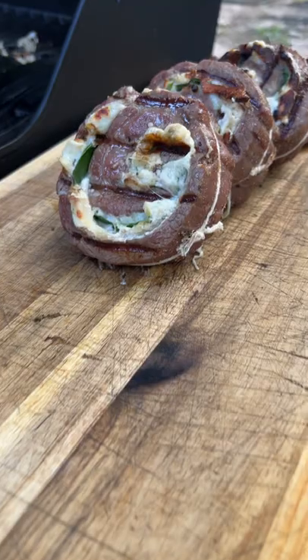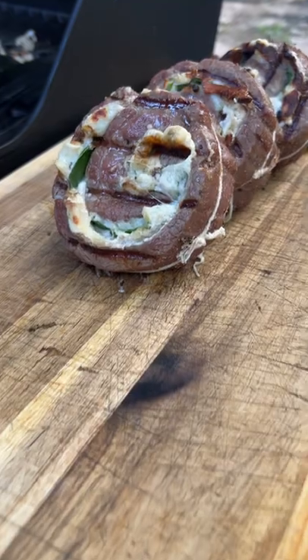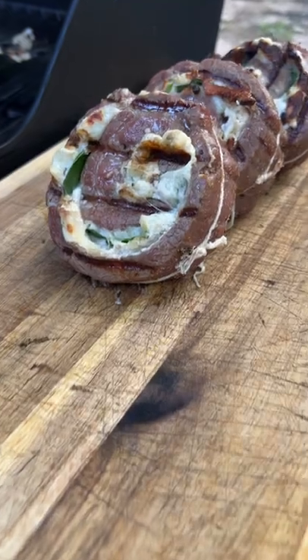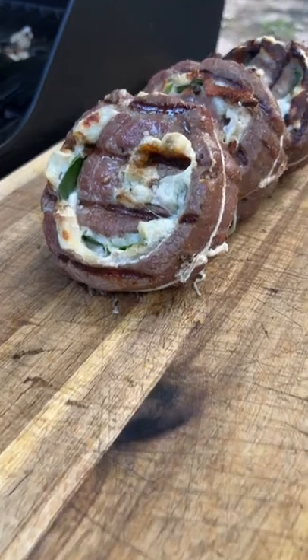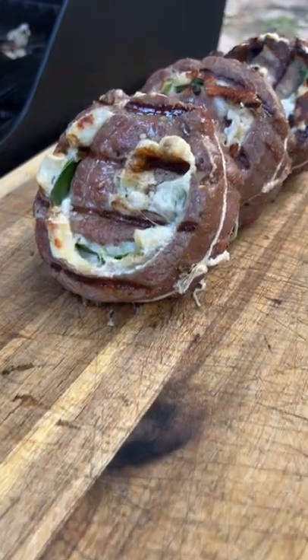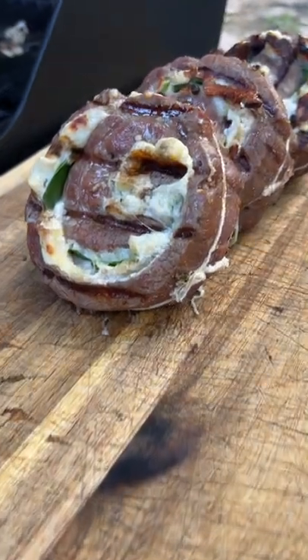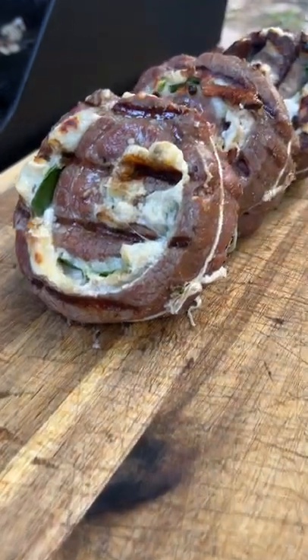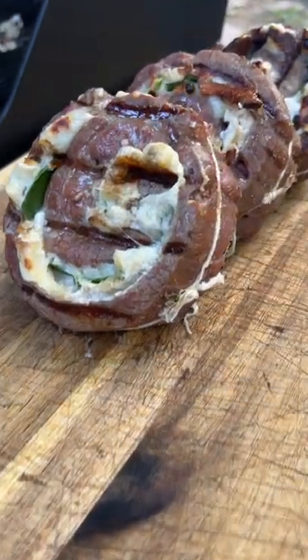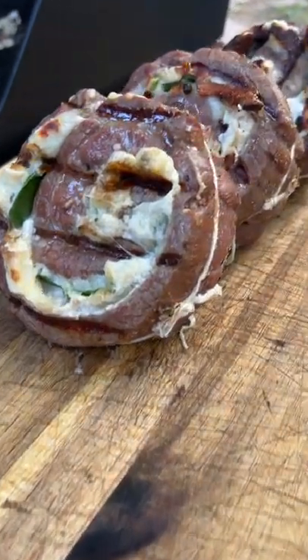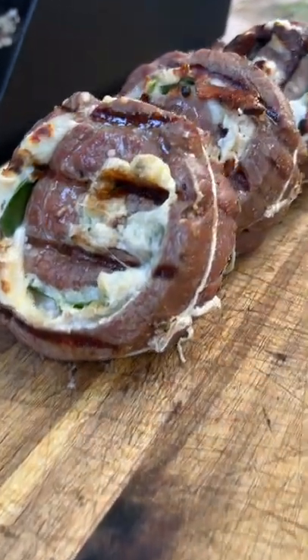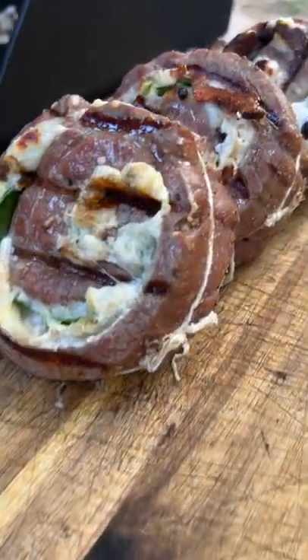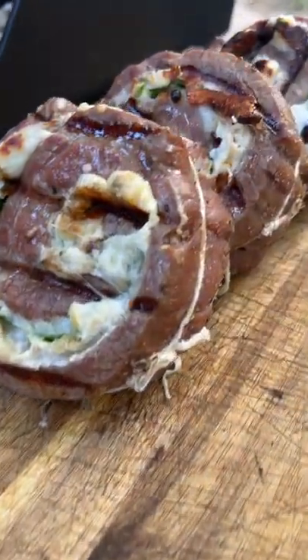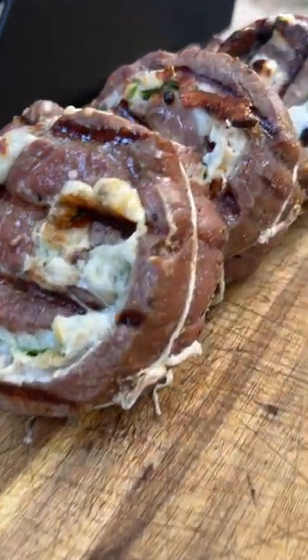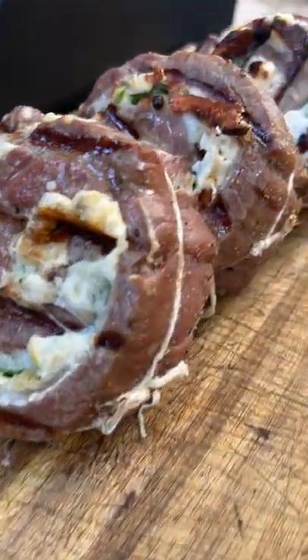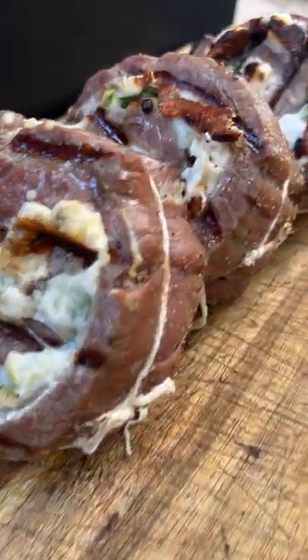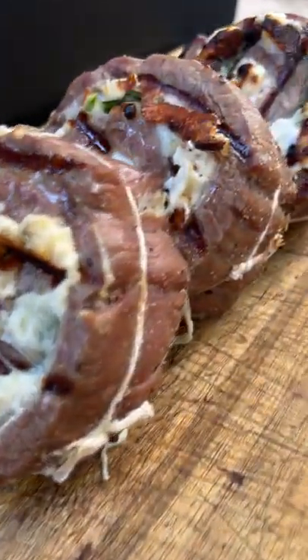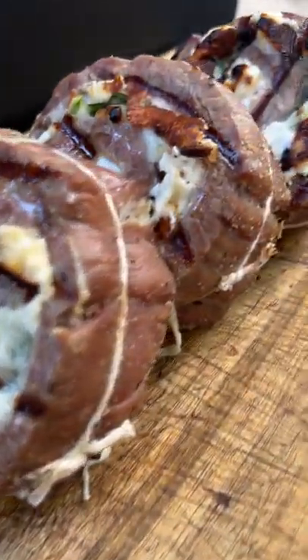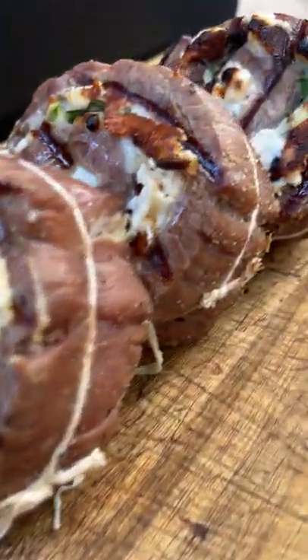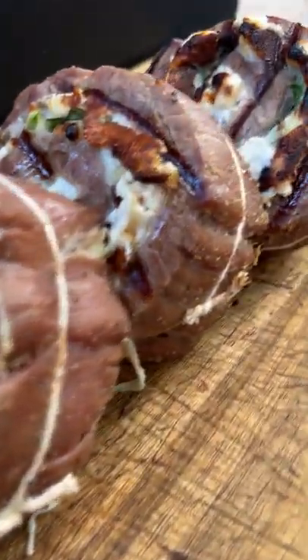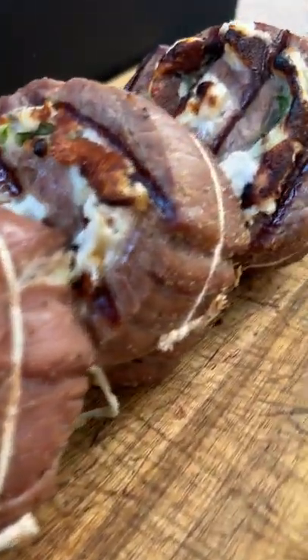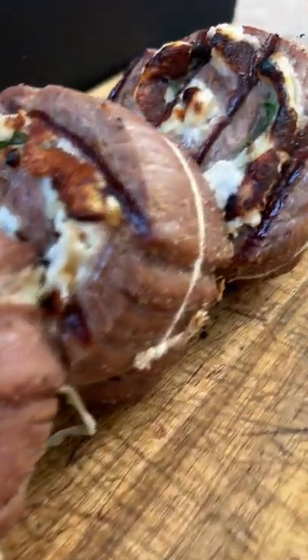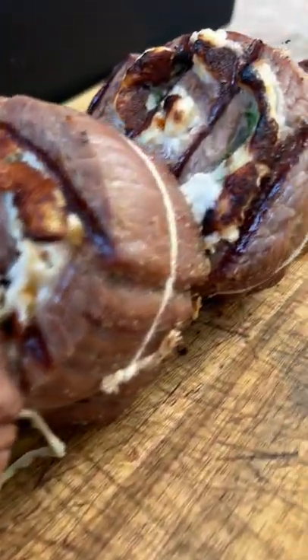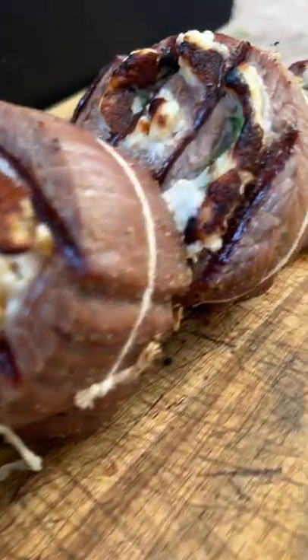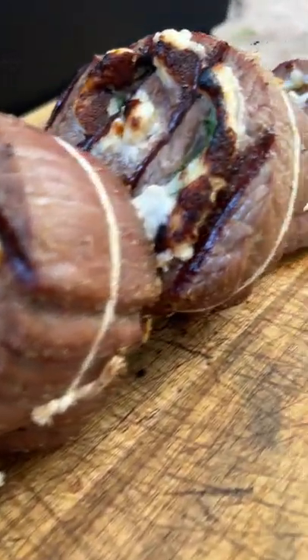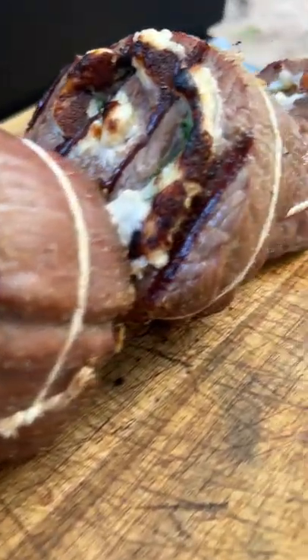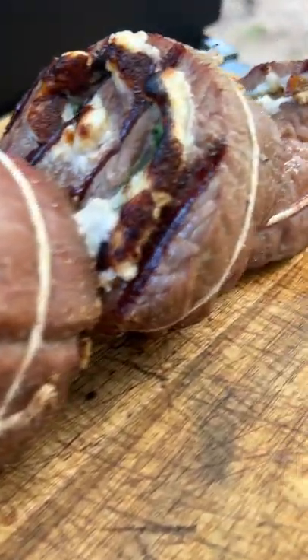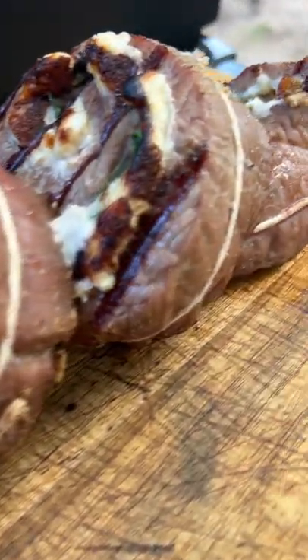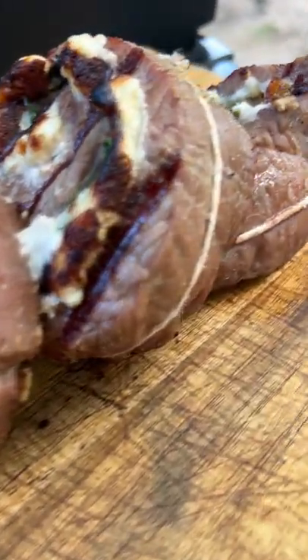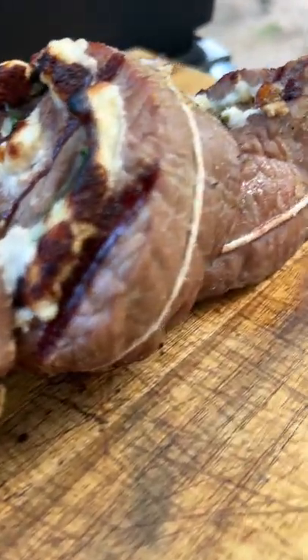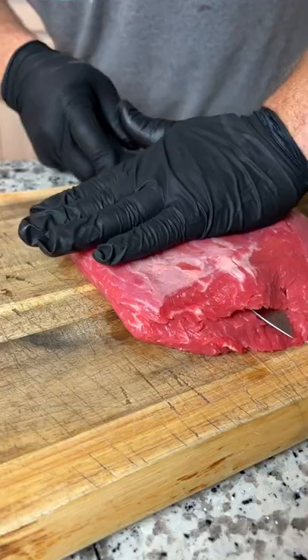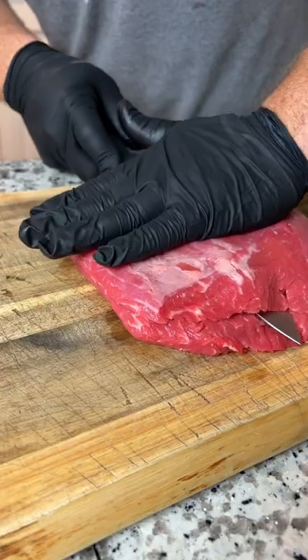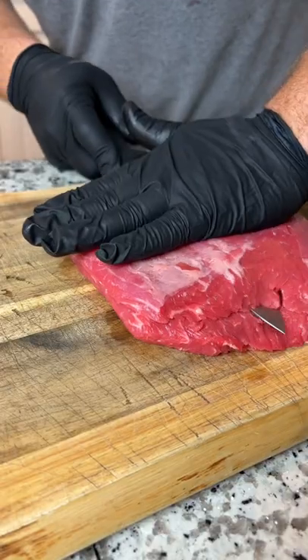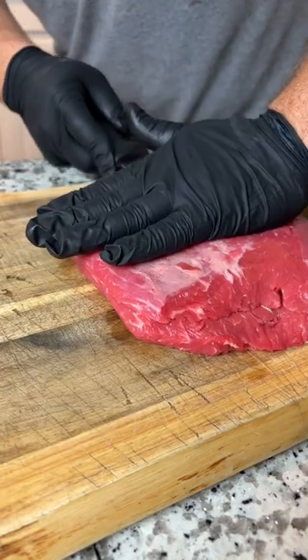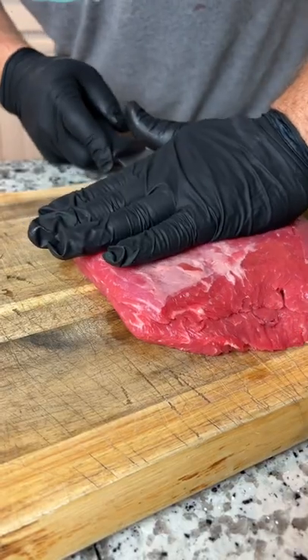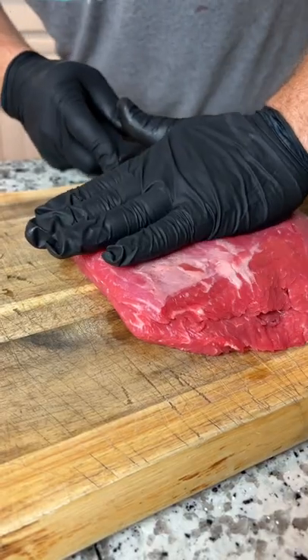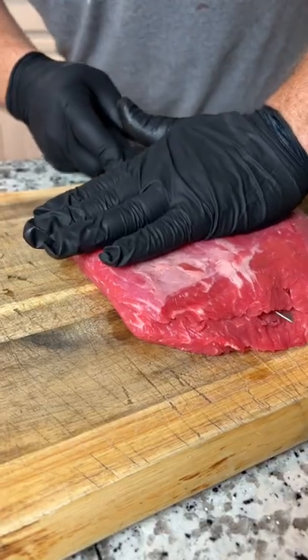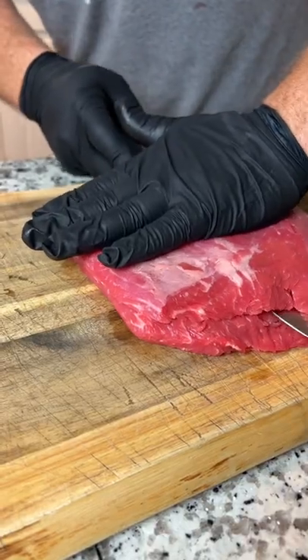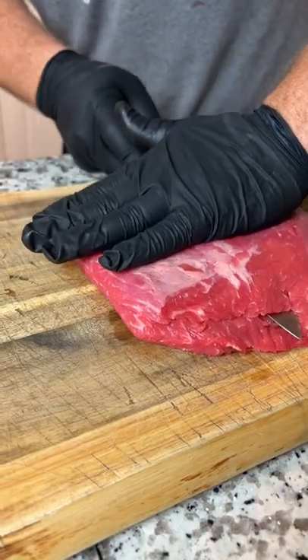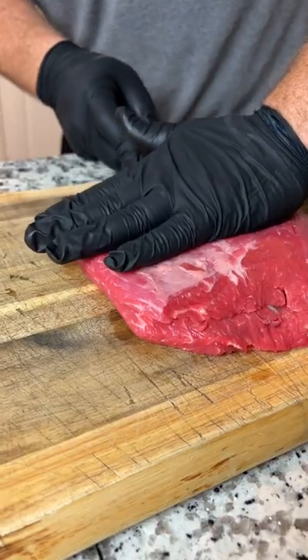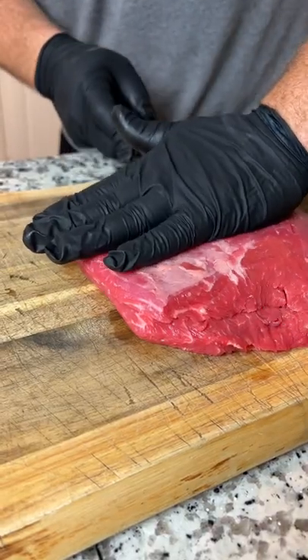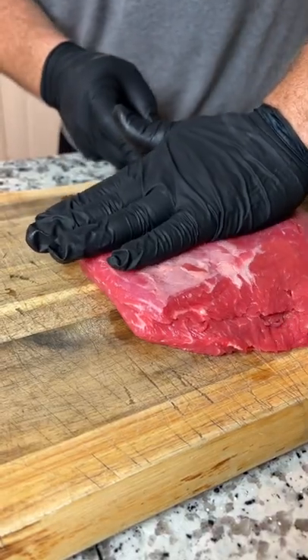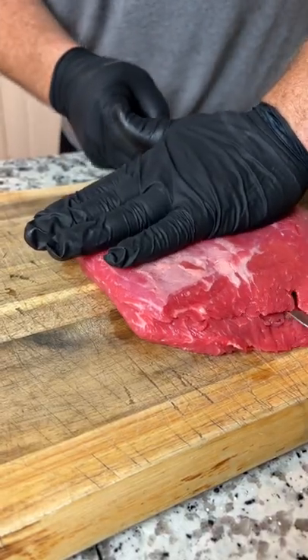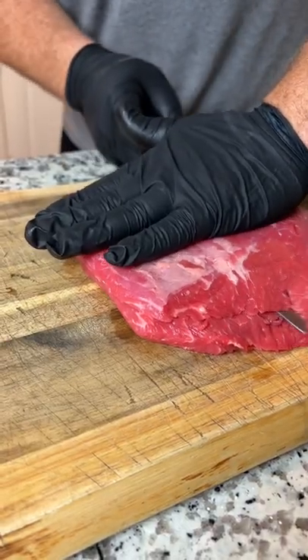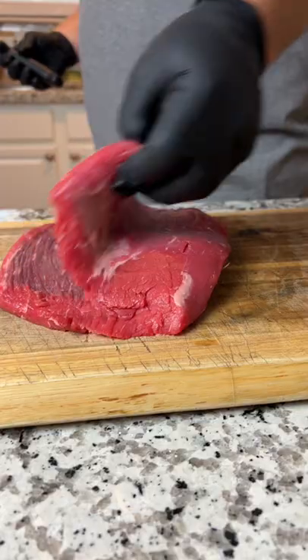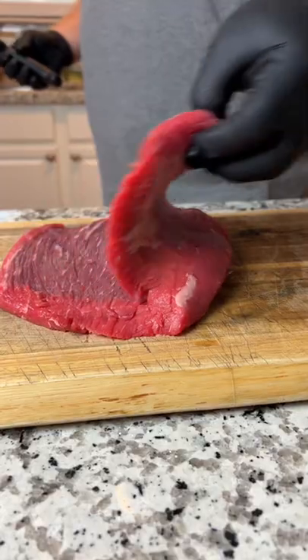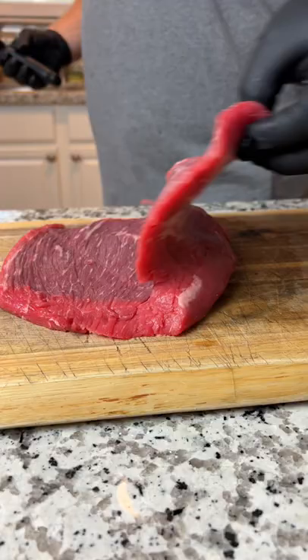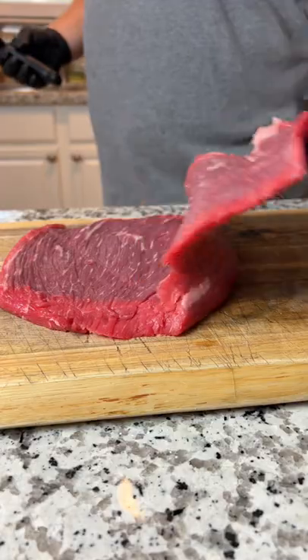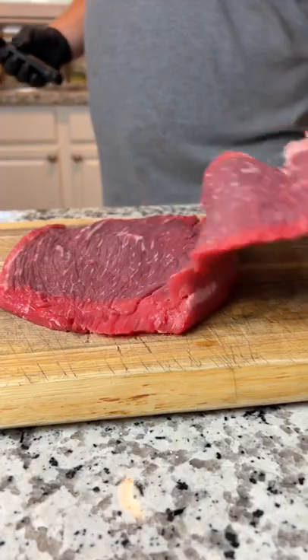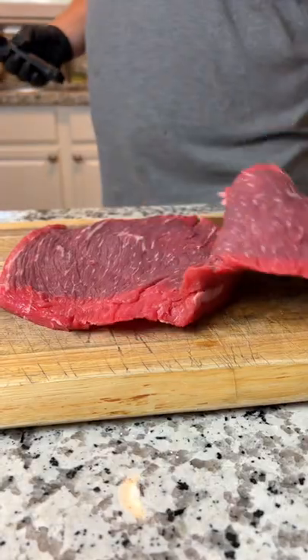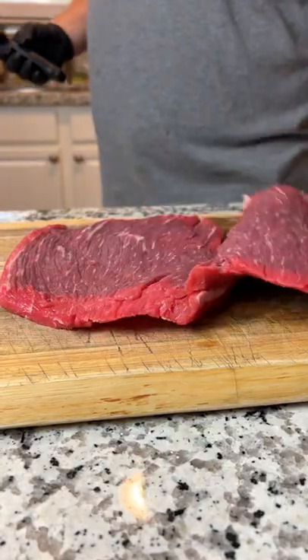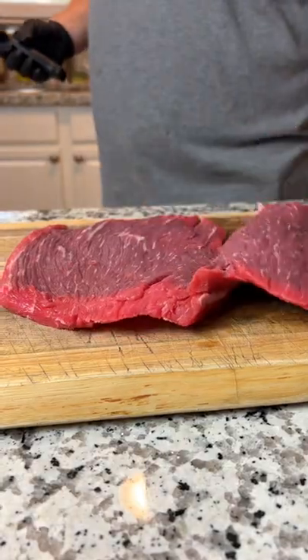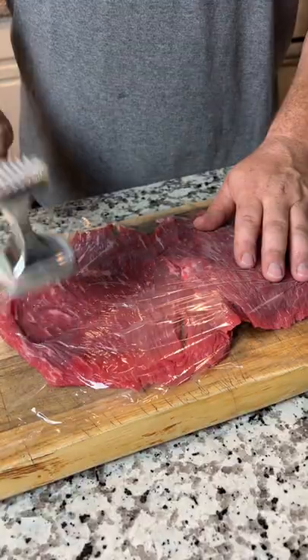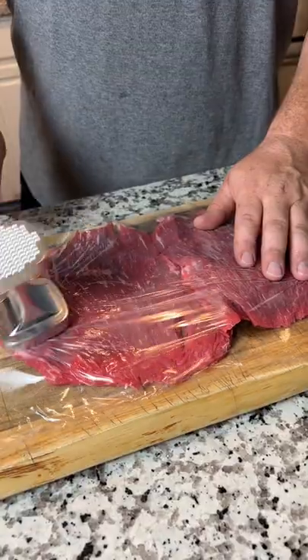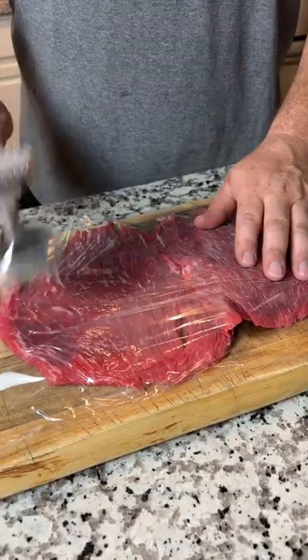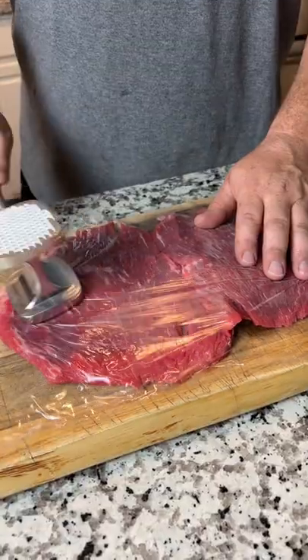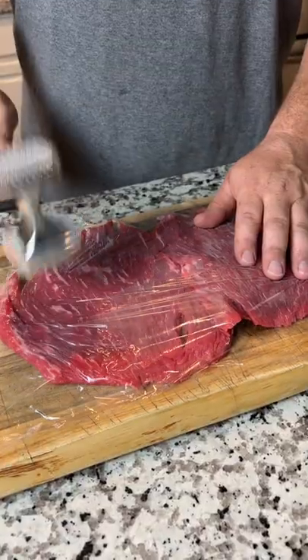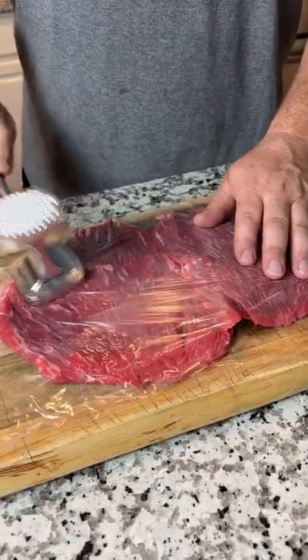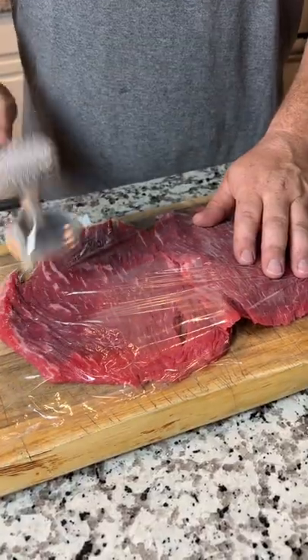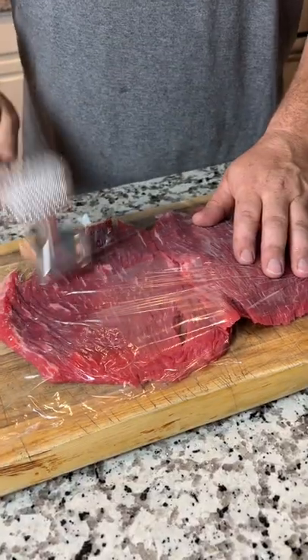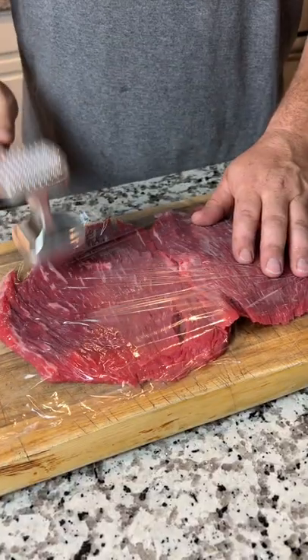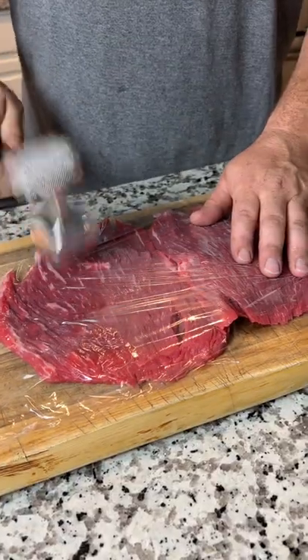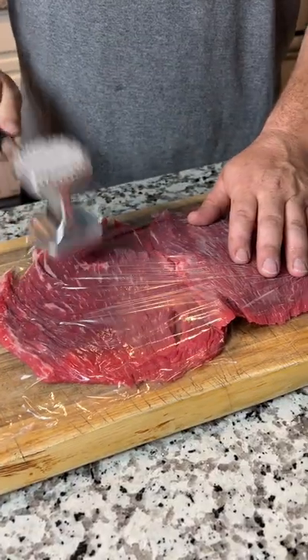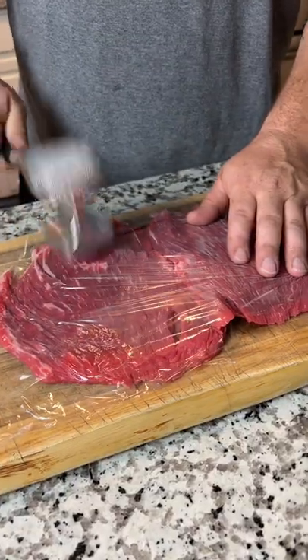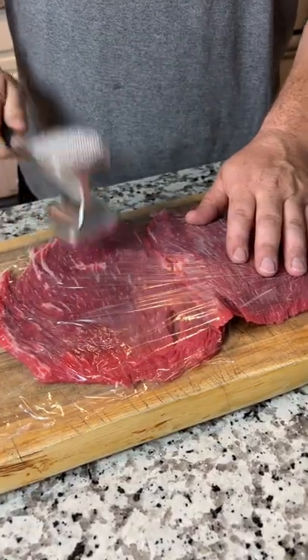Let's make some grilled steak pinwheels. You're gonna start with a flank steak, butterfly it, and pound it out until it's about a half an inch thick.